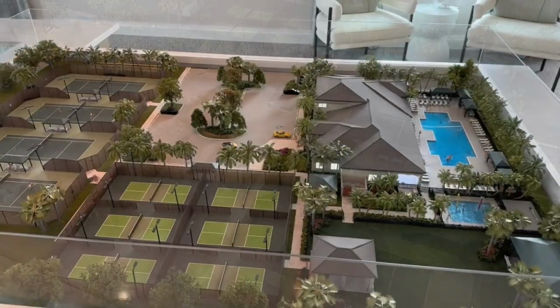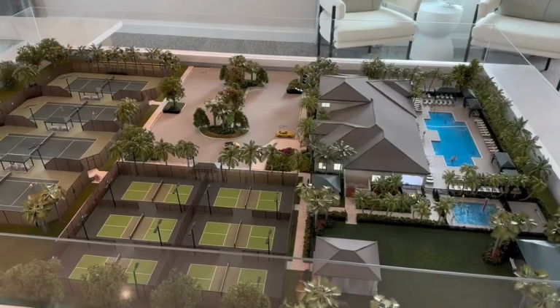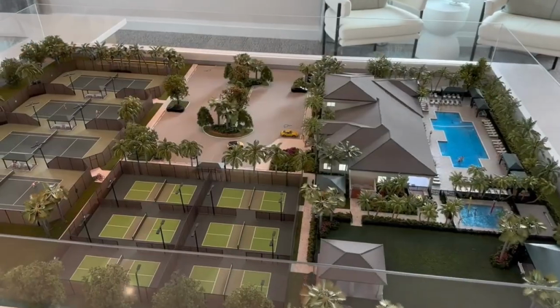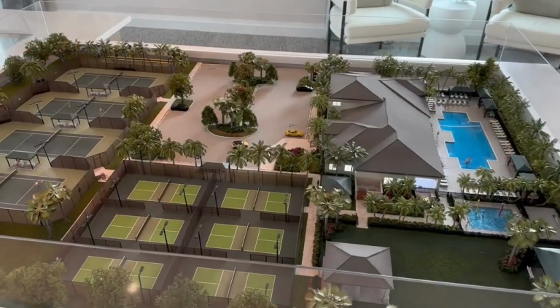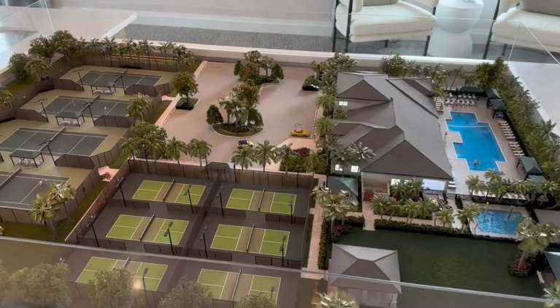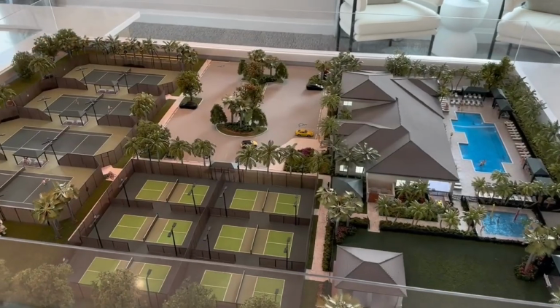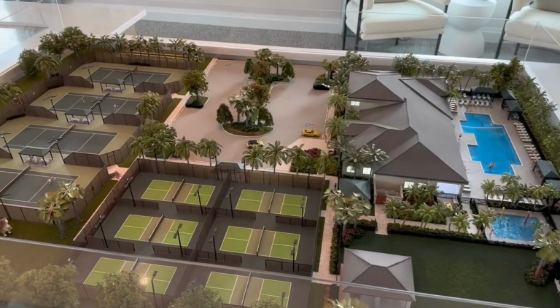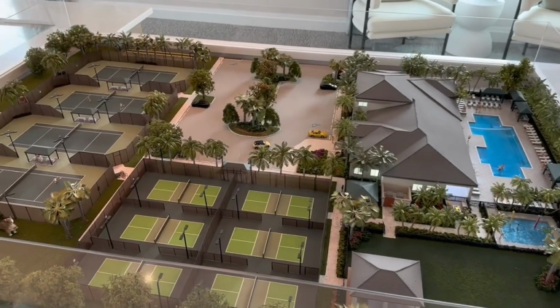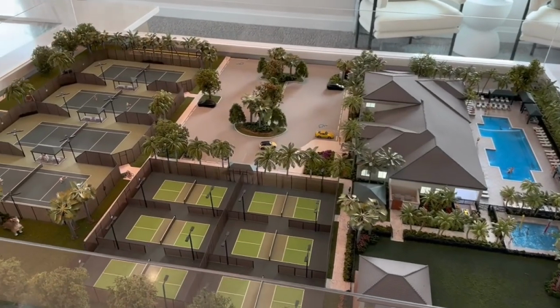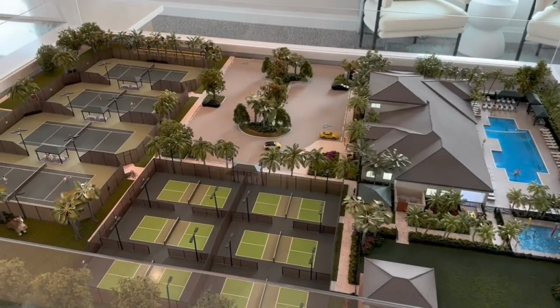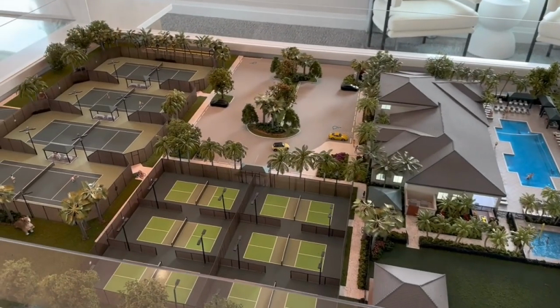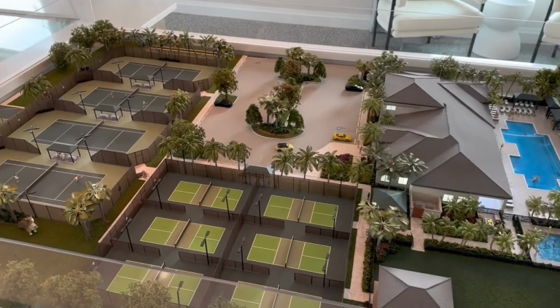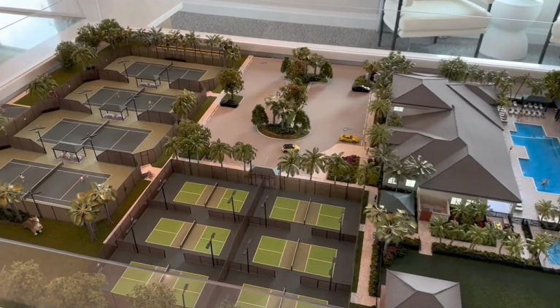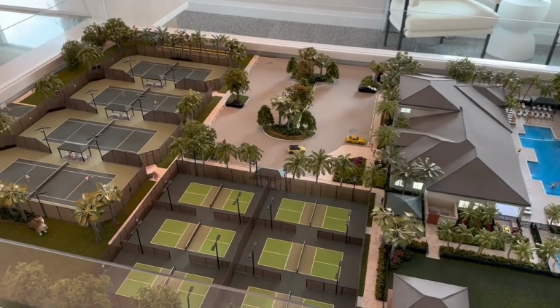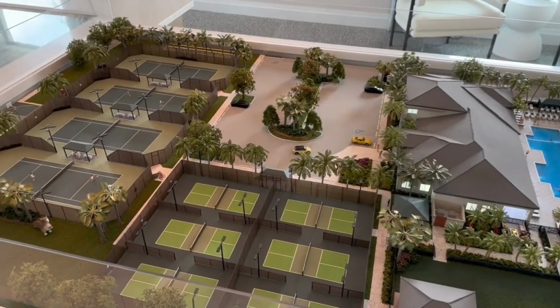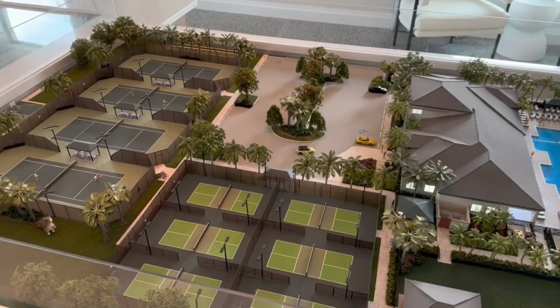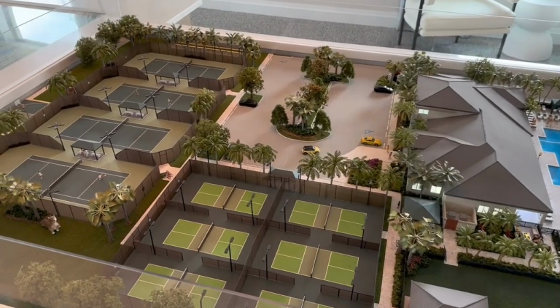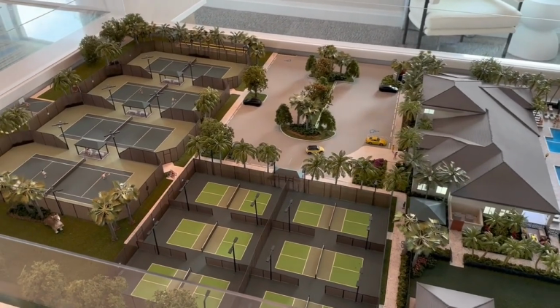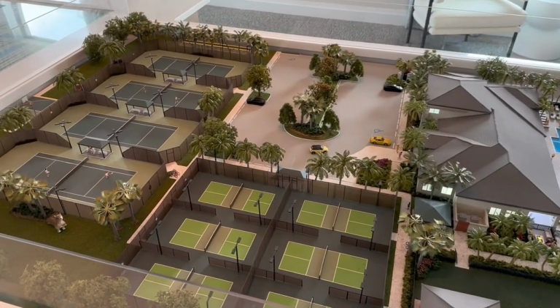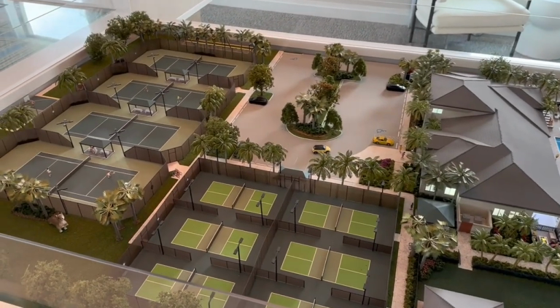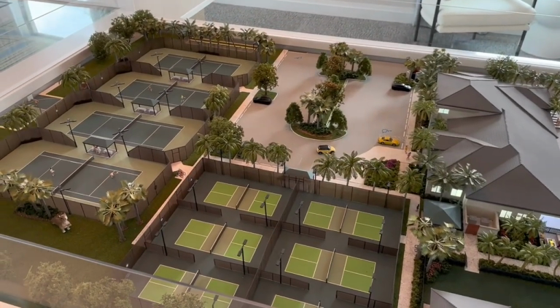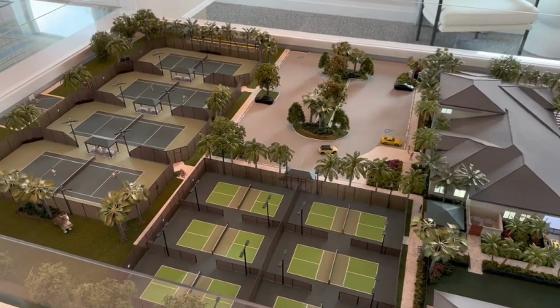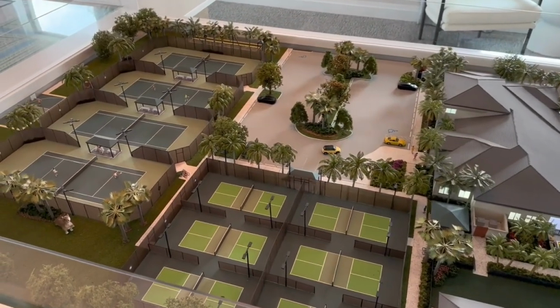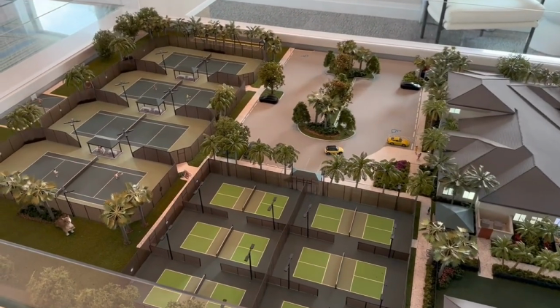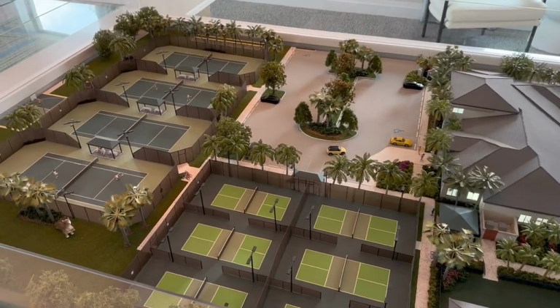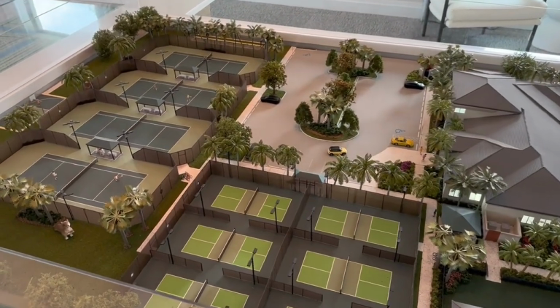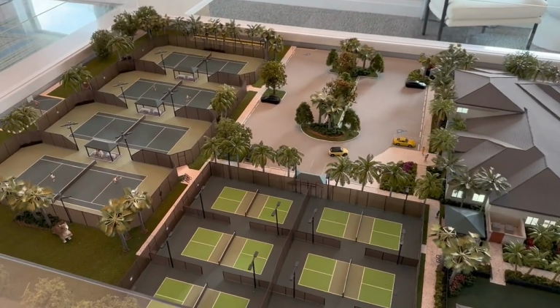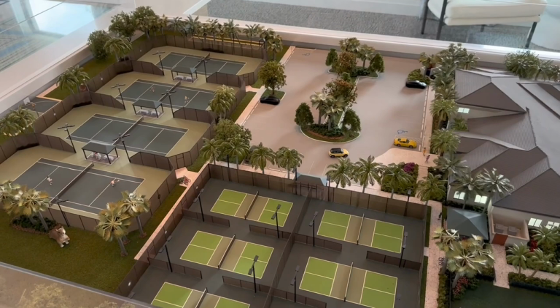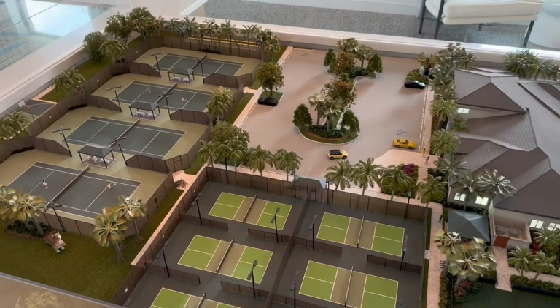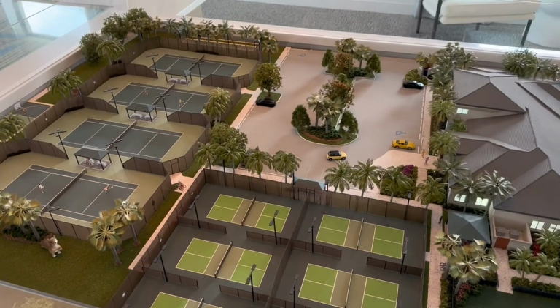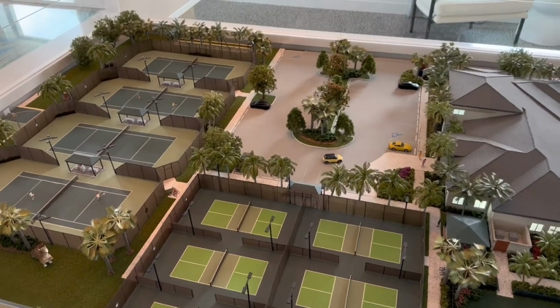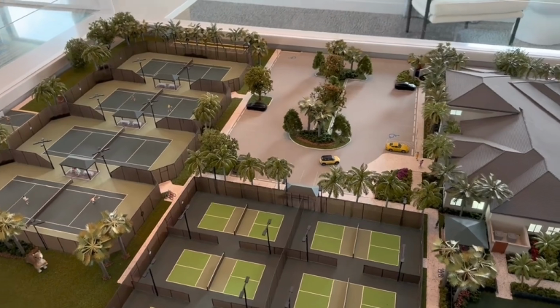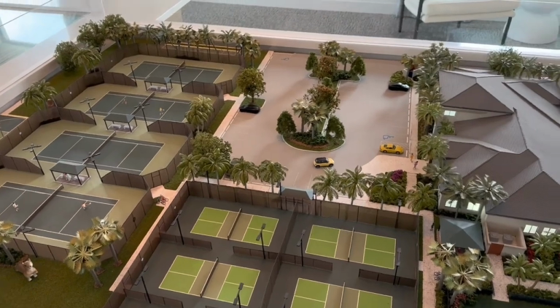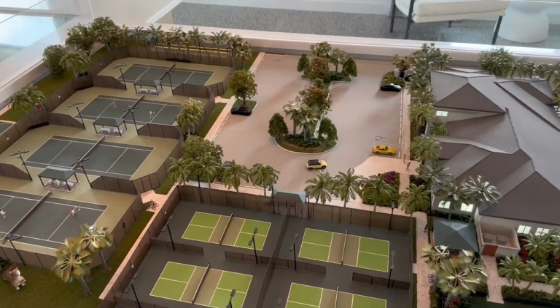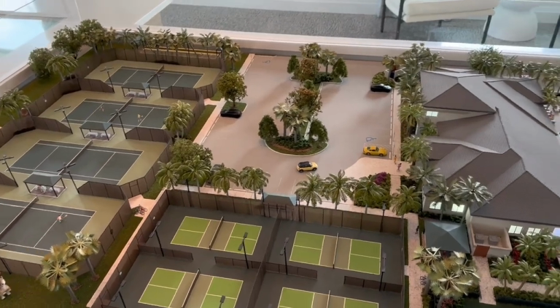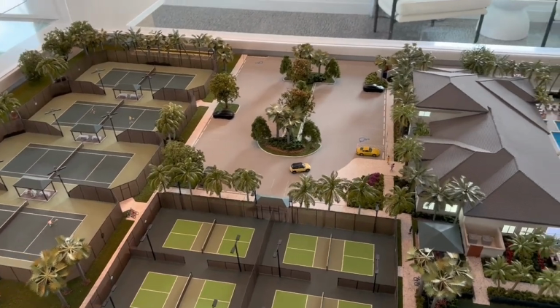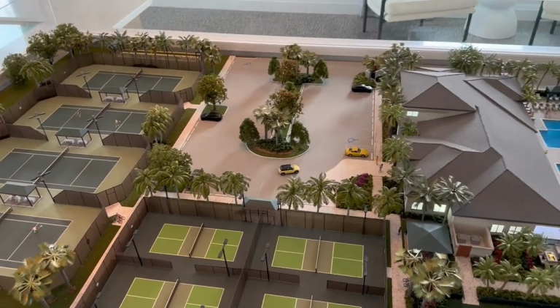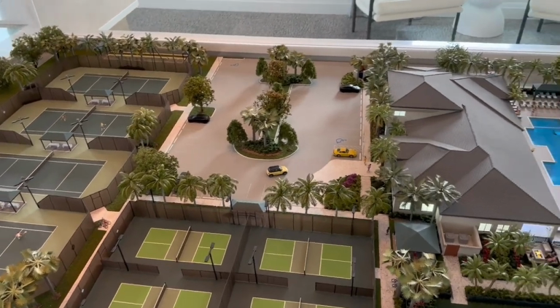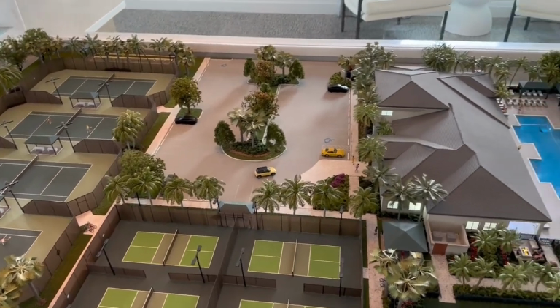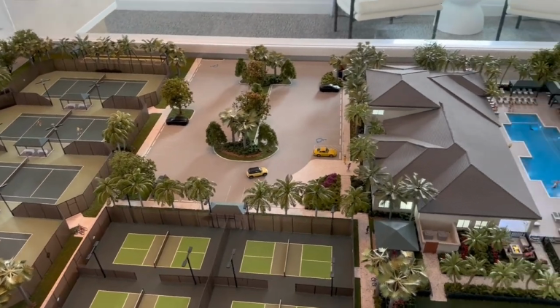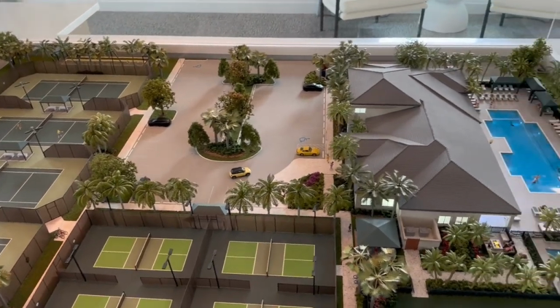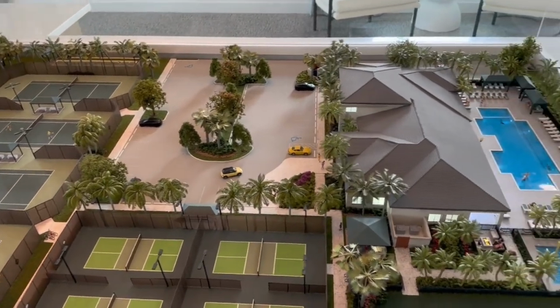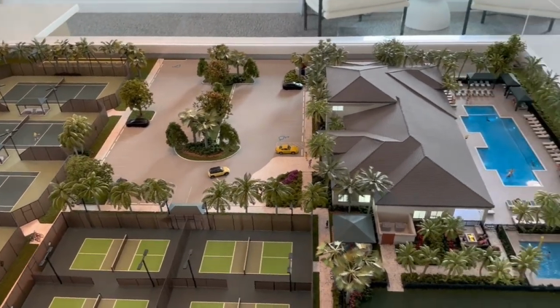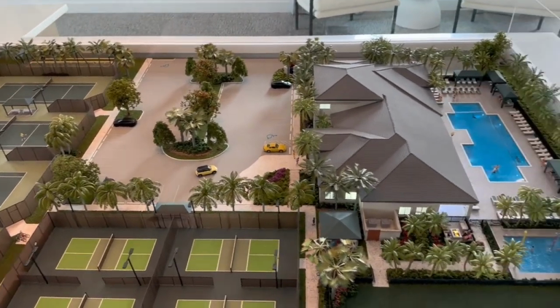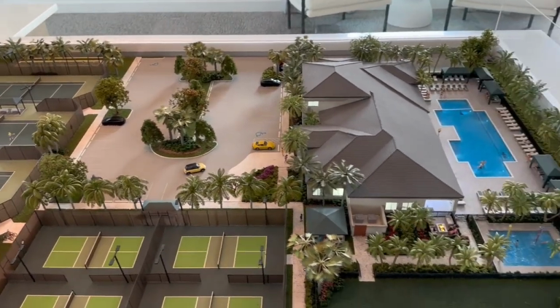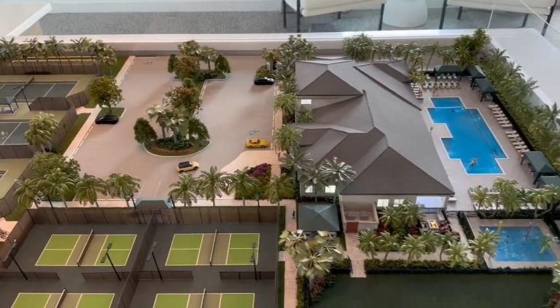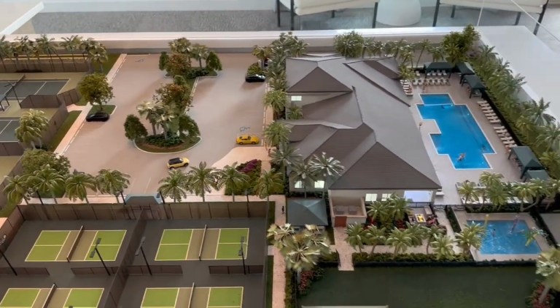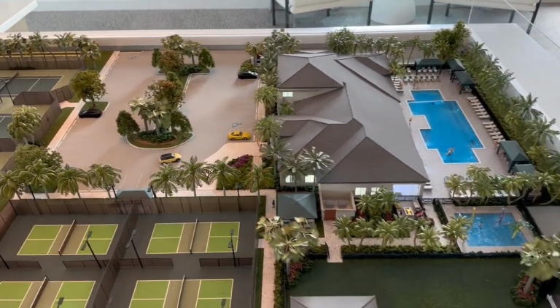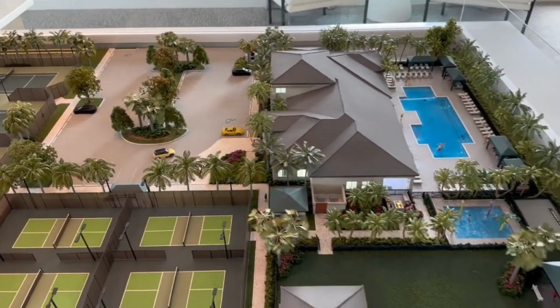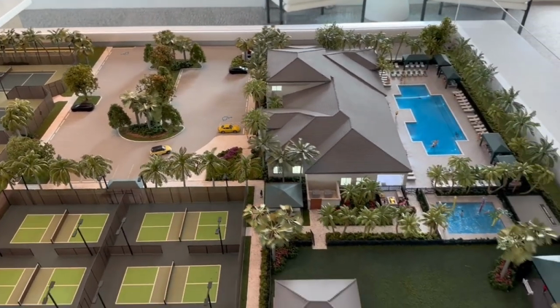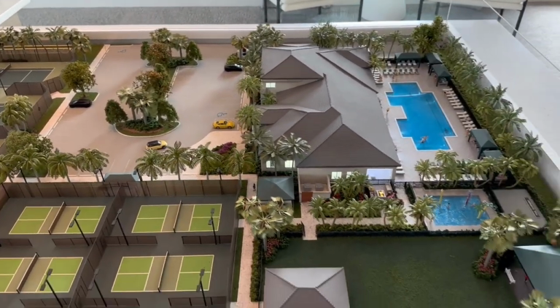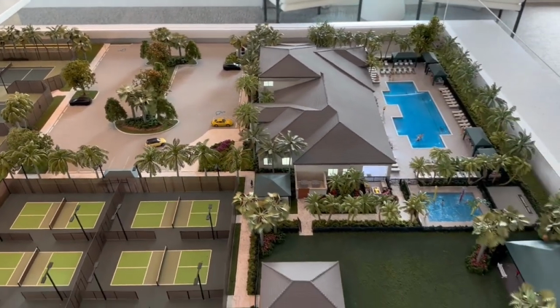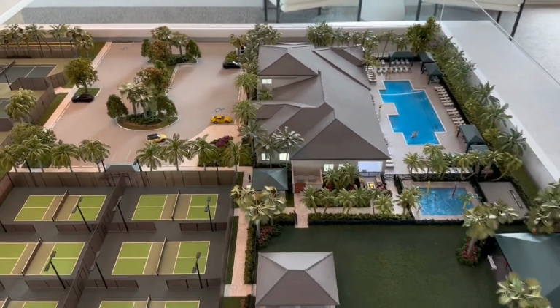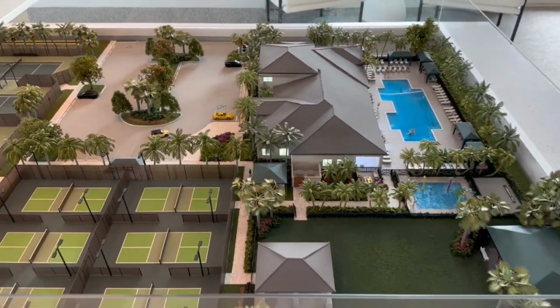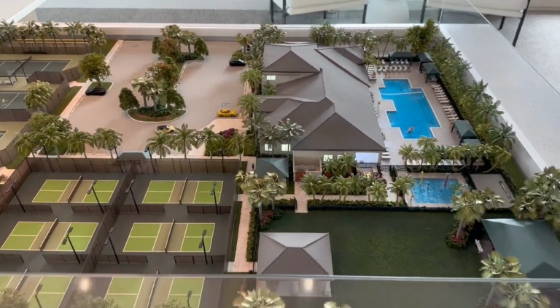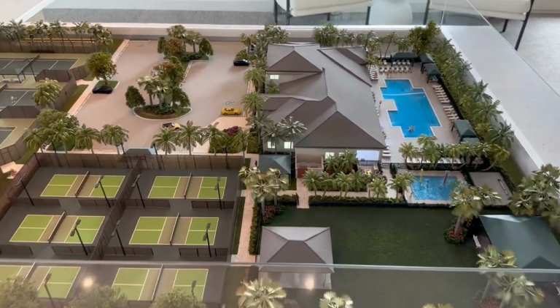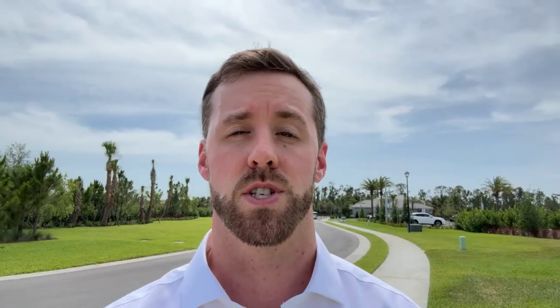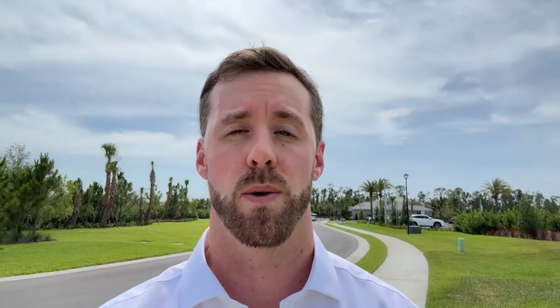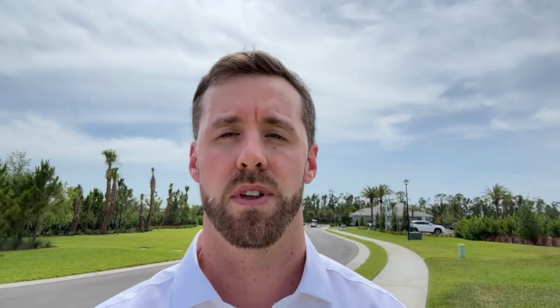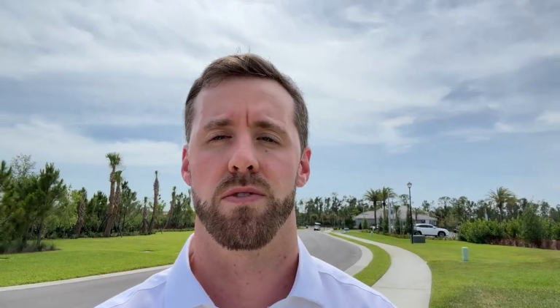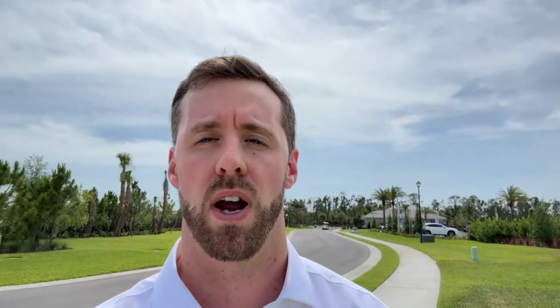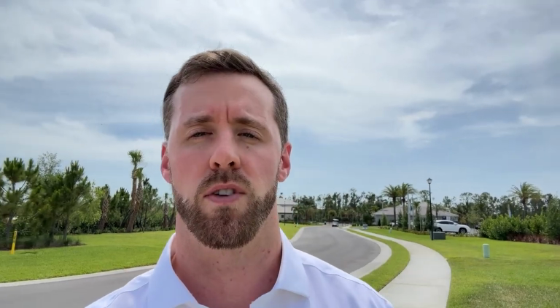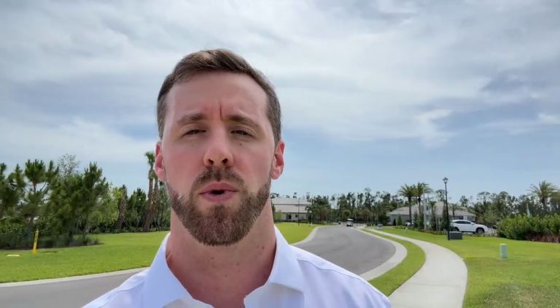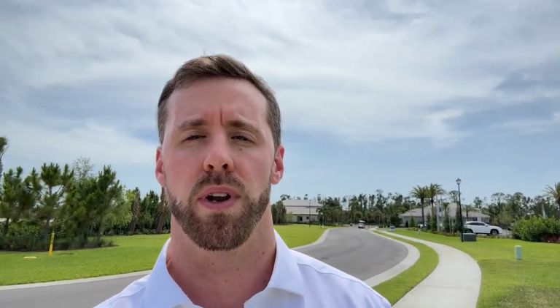River Creek is no different, with a fun-filled resort-style amenity program the whole family can enjoy year-round. The 12,000-square-foot clubhouse at the center of it all offers everything from yoga classes to poker nights and family barbecues — there's something for everyone.